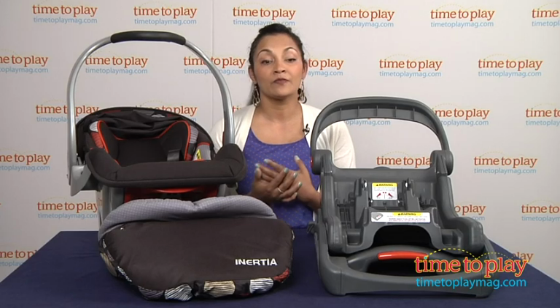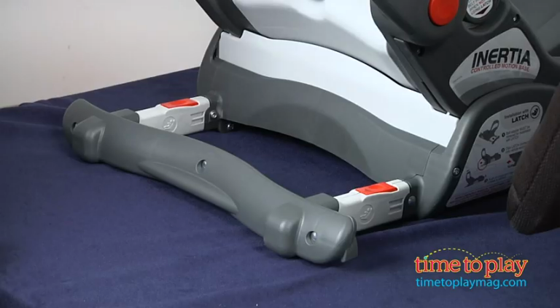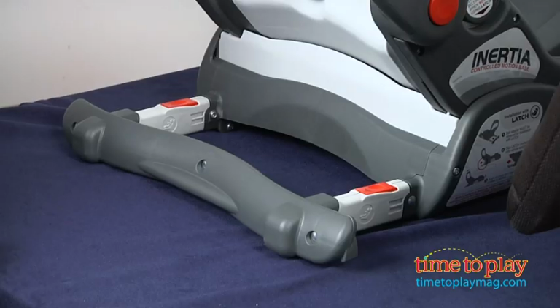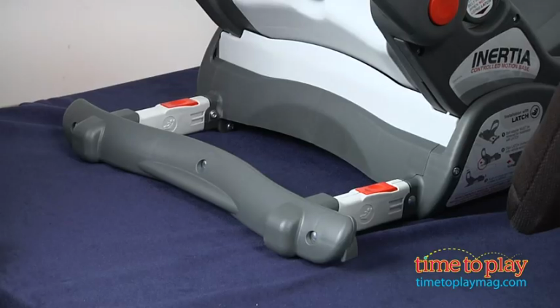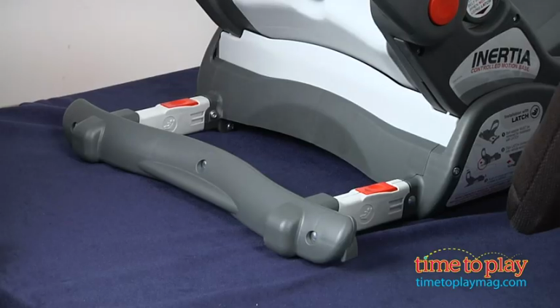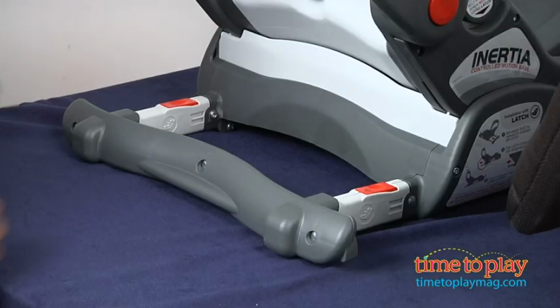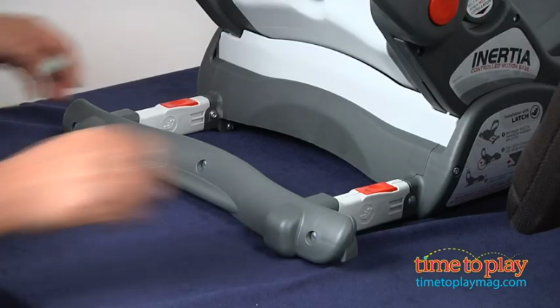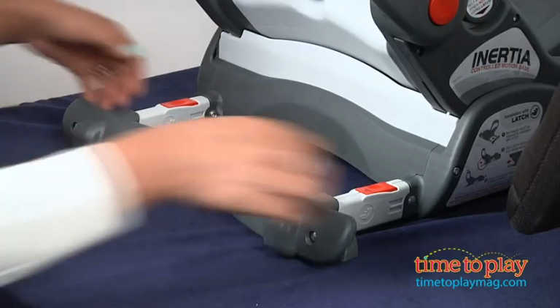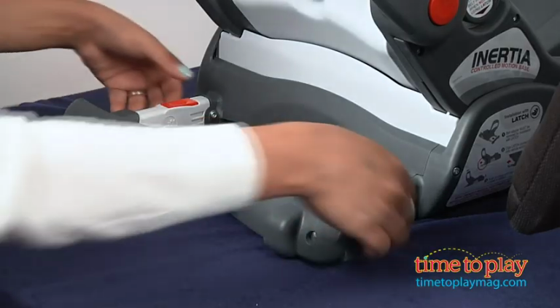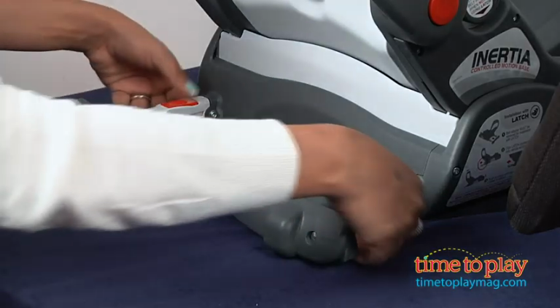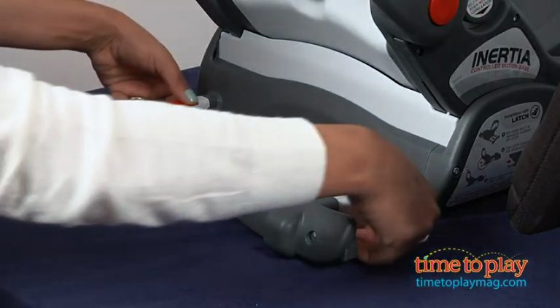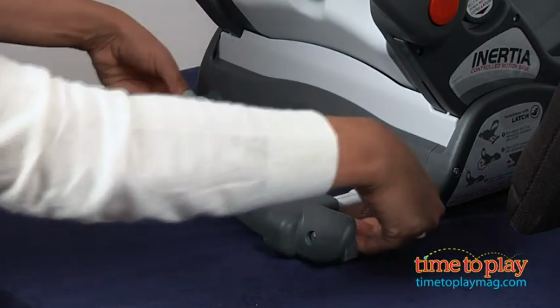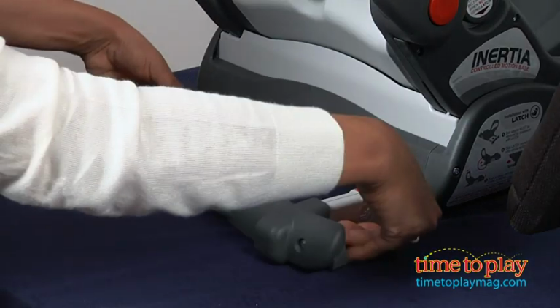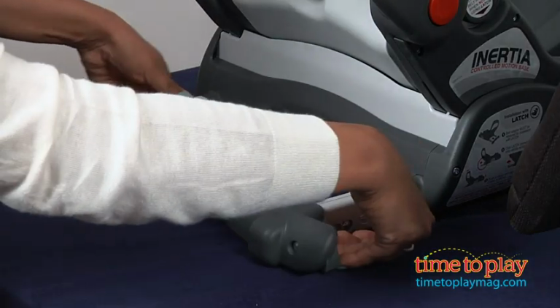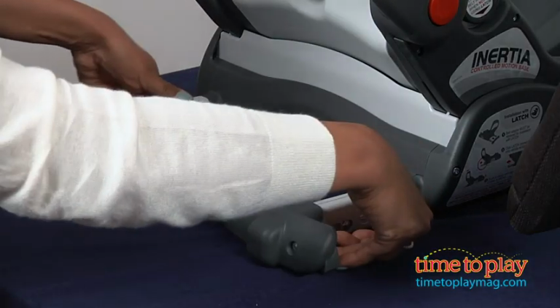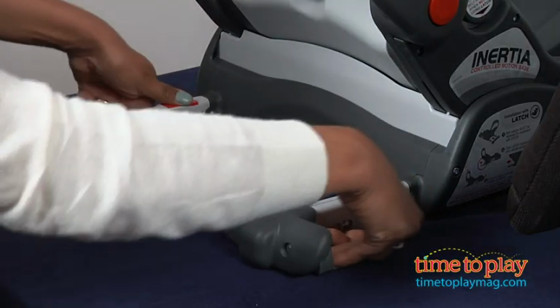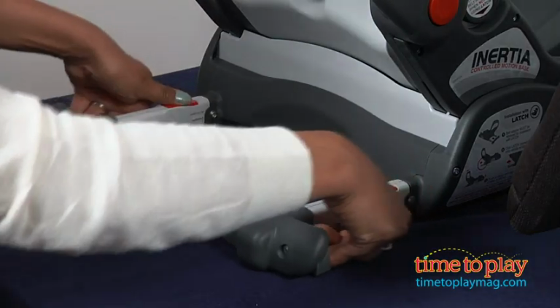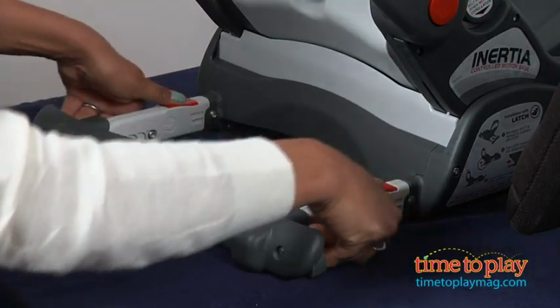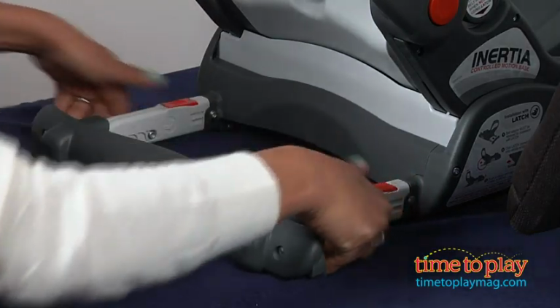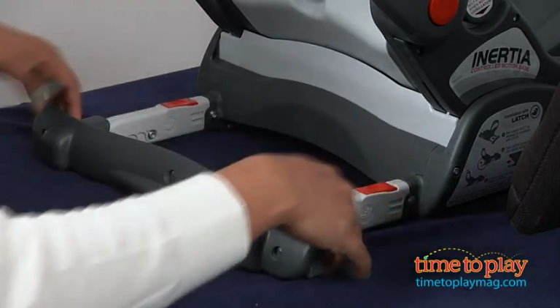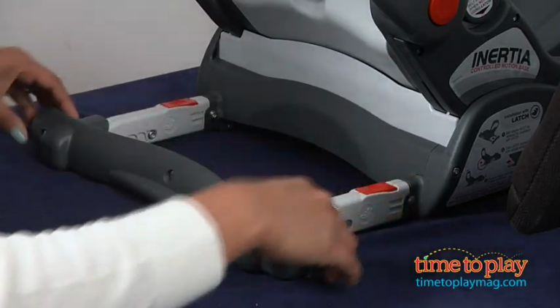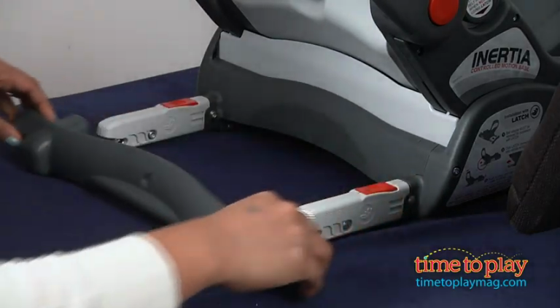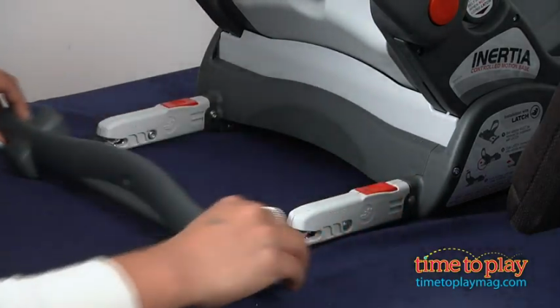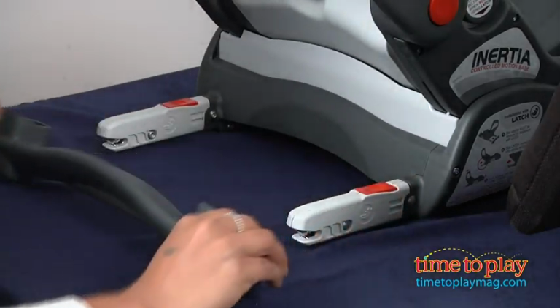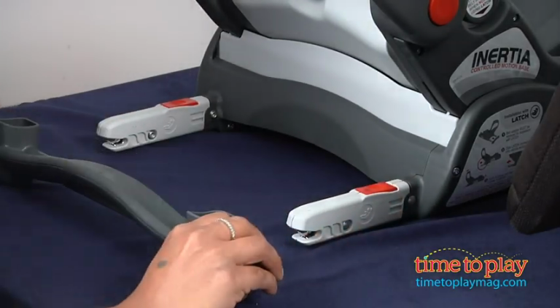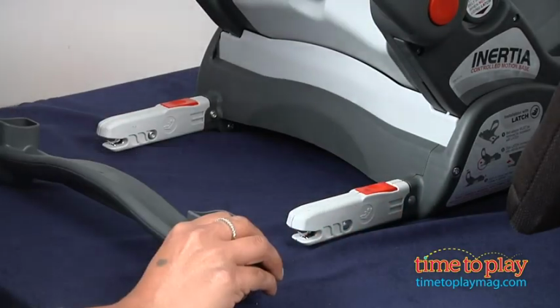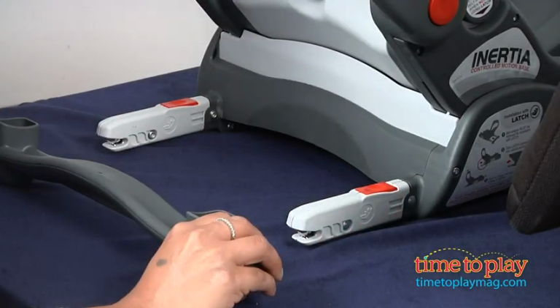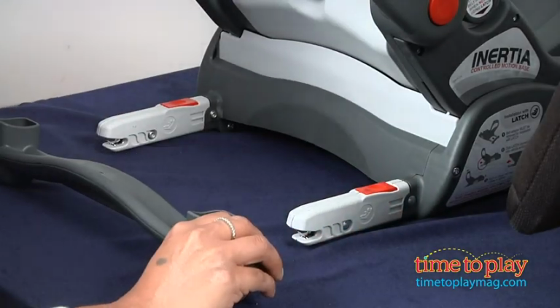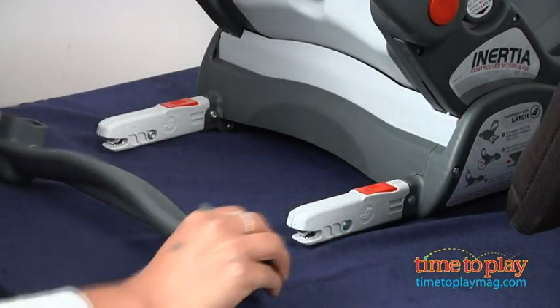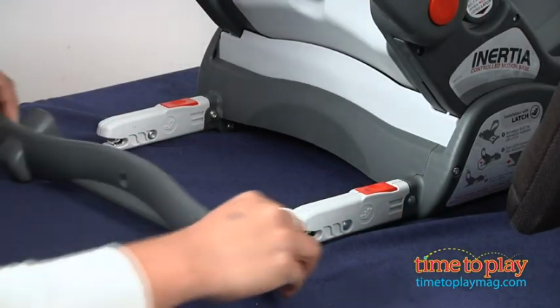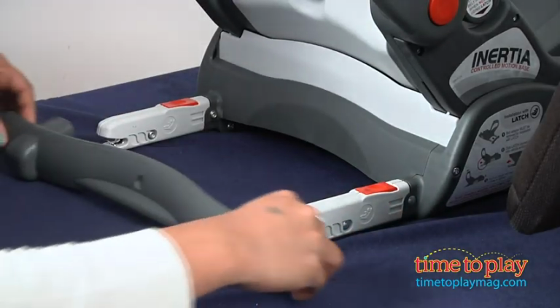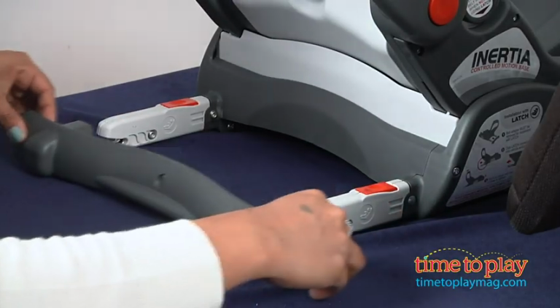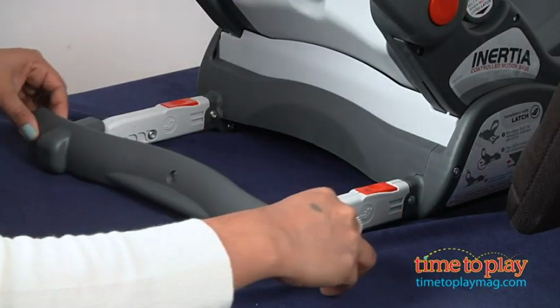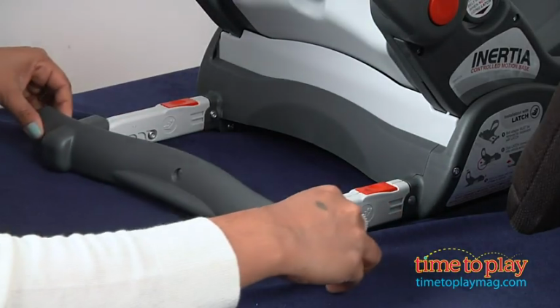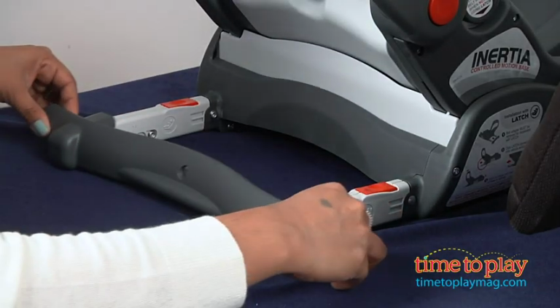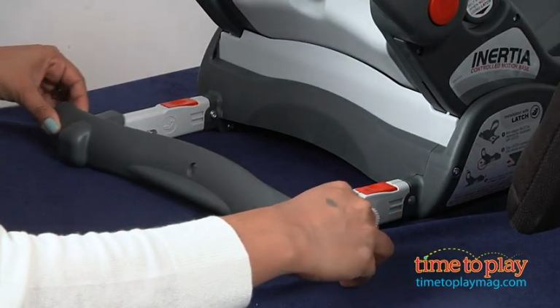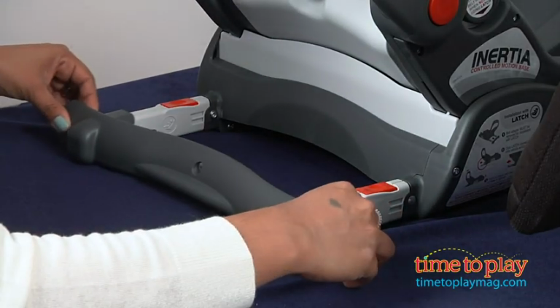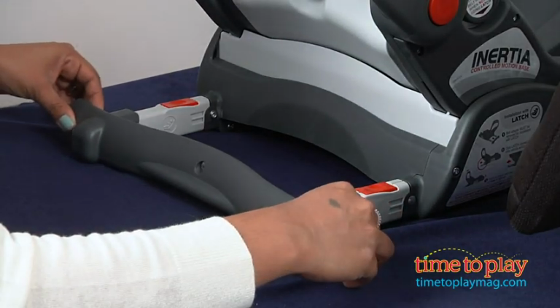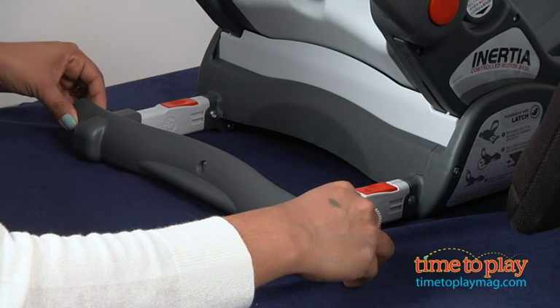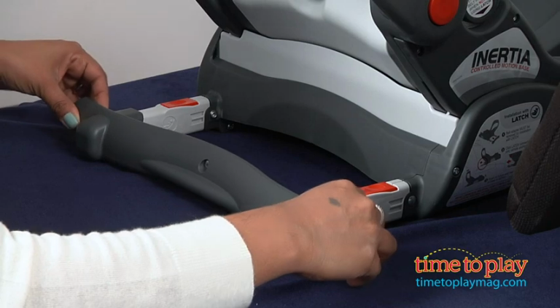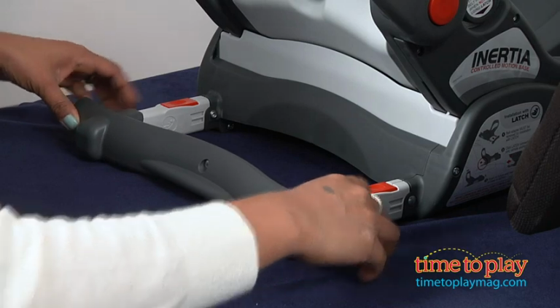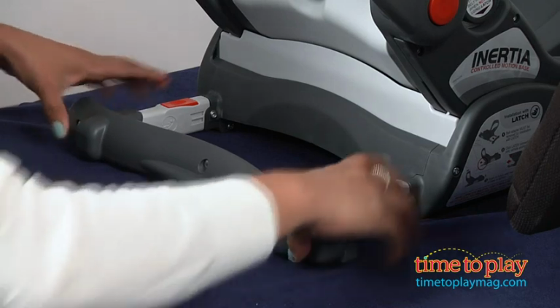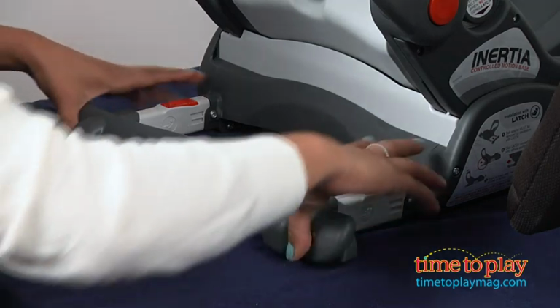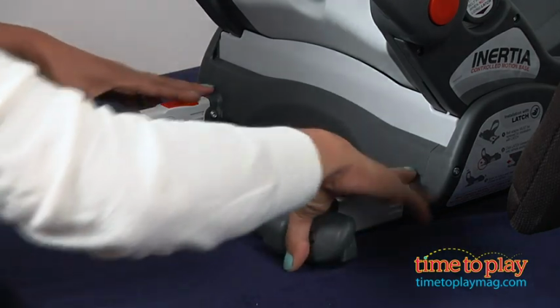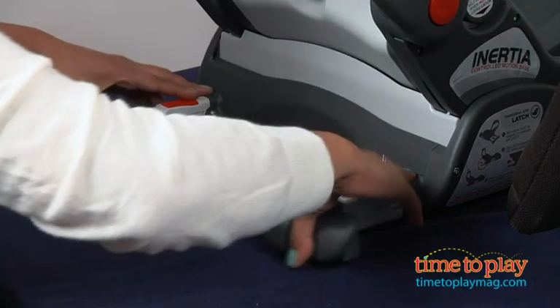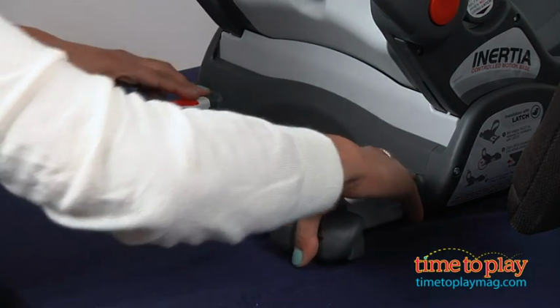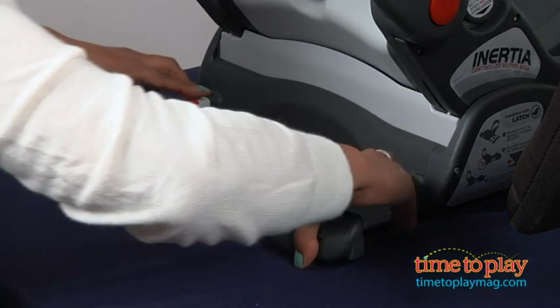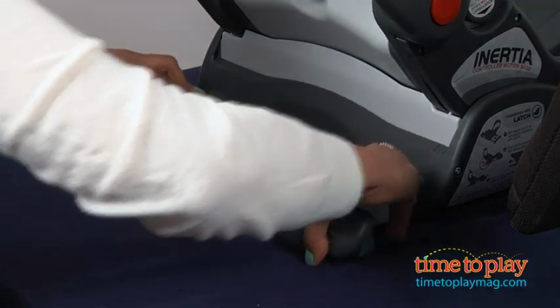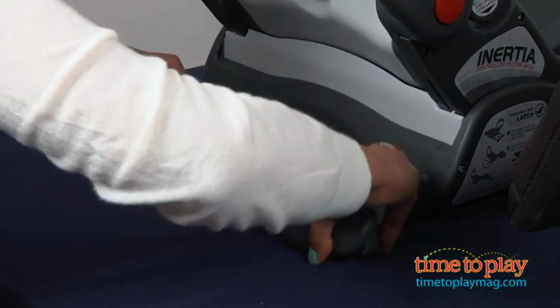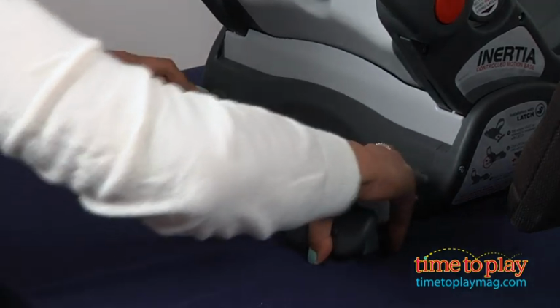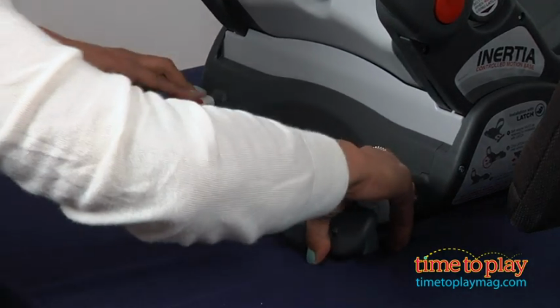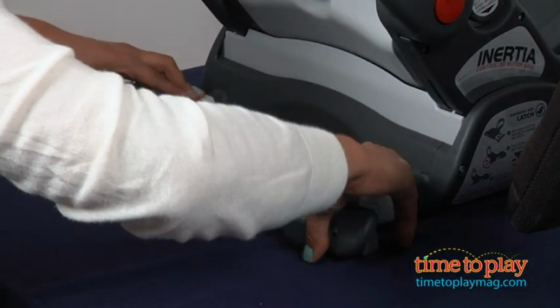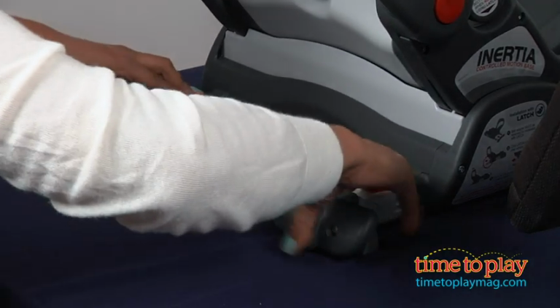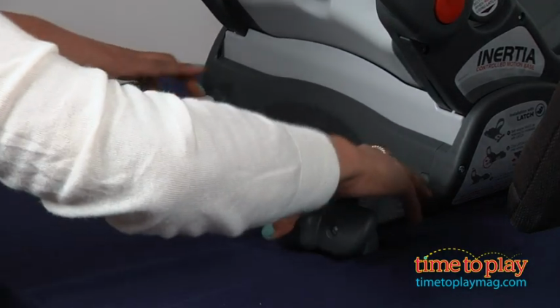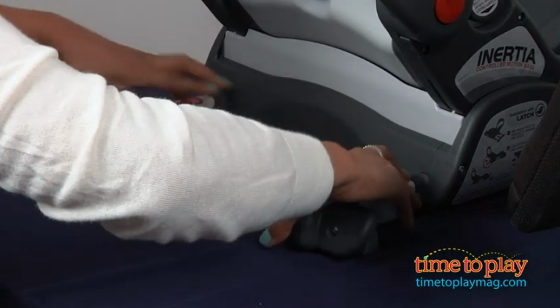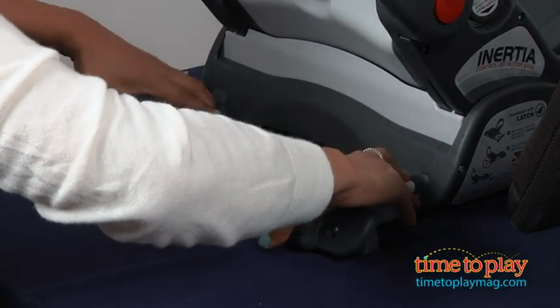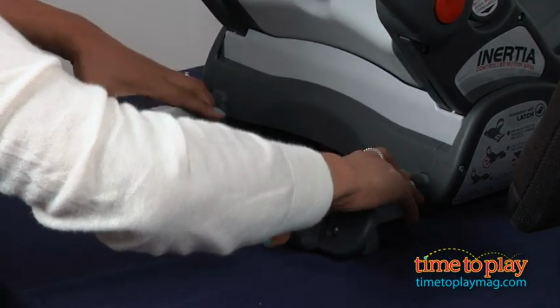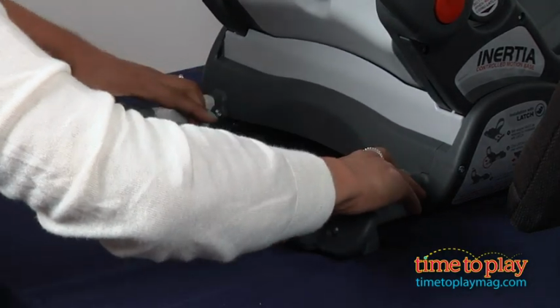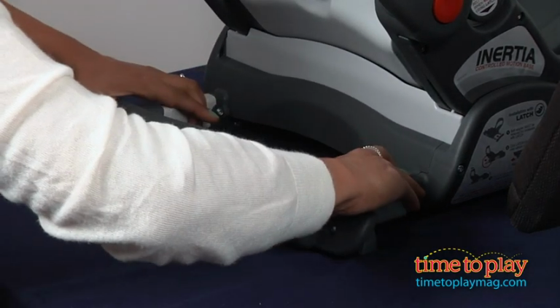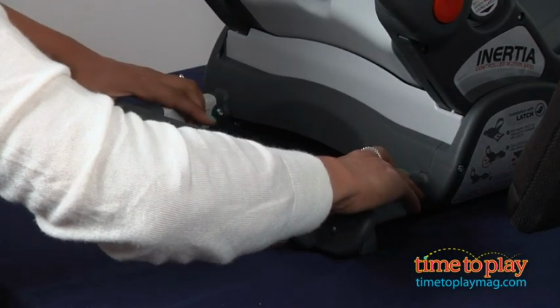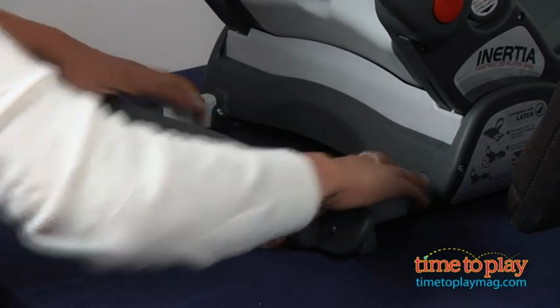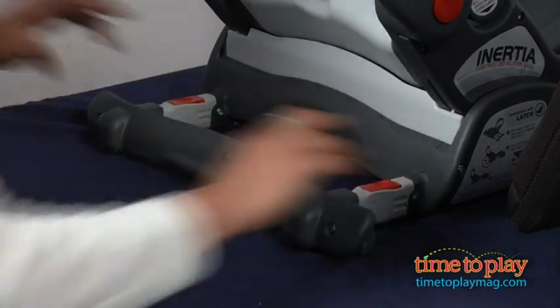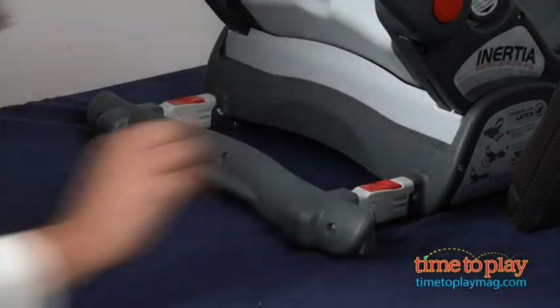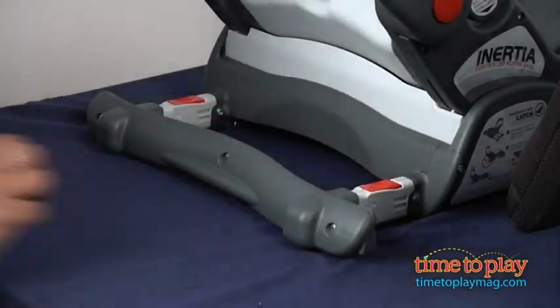The latch connectors are rigid, which ensures a proper car seat installation, and car seat installation is also much easier.